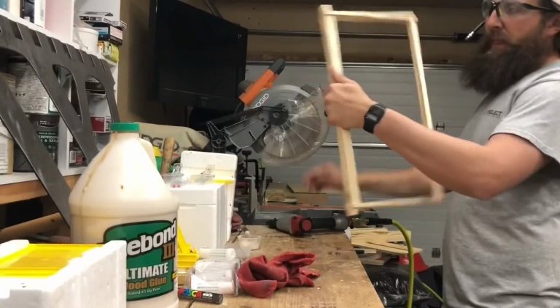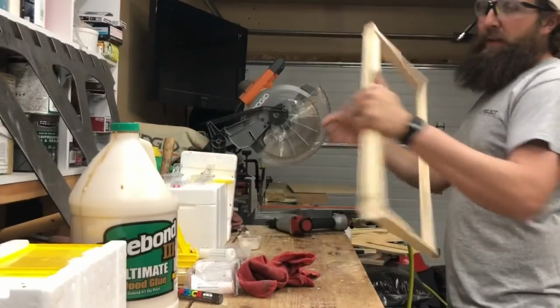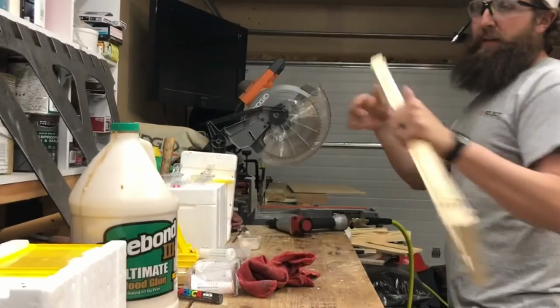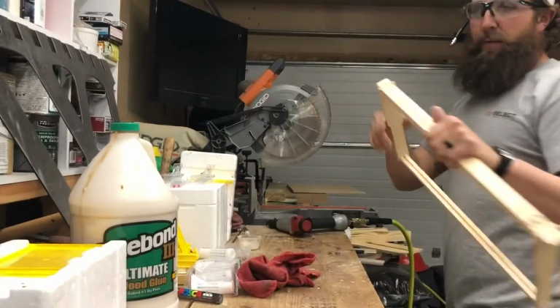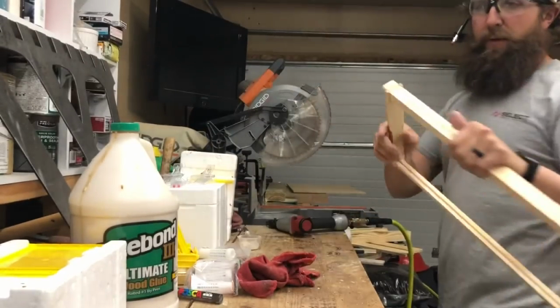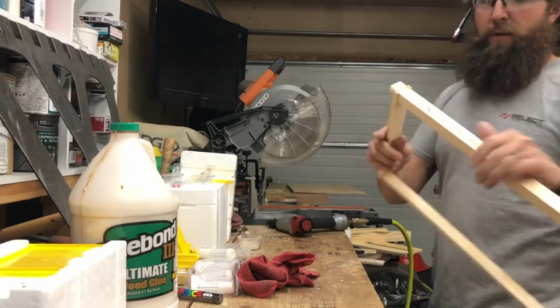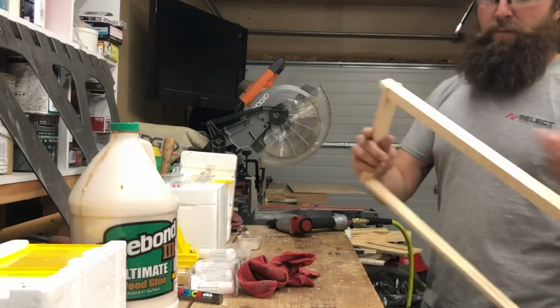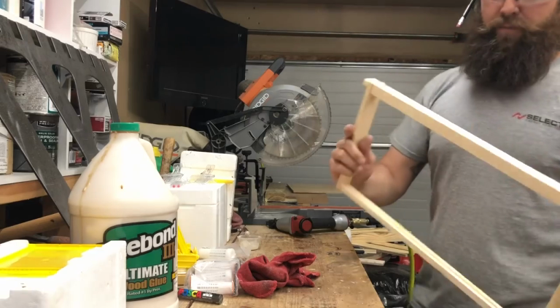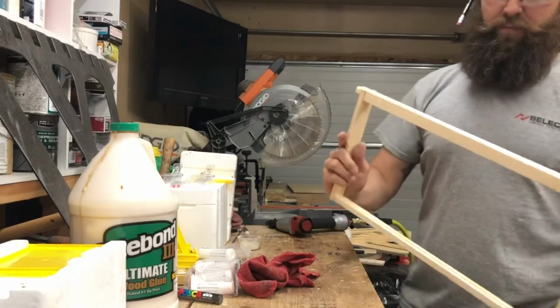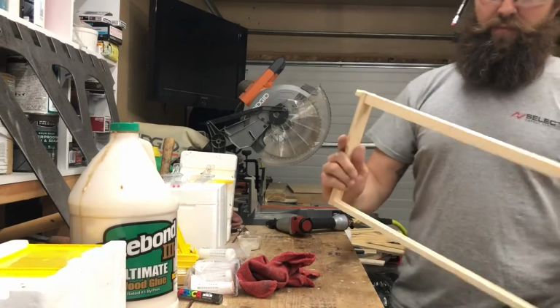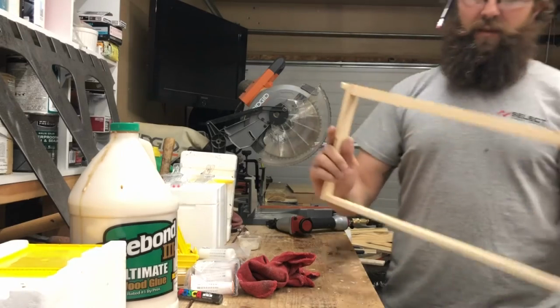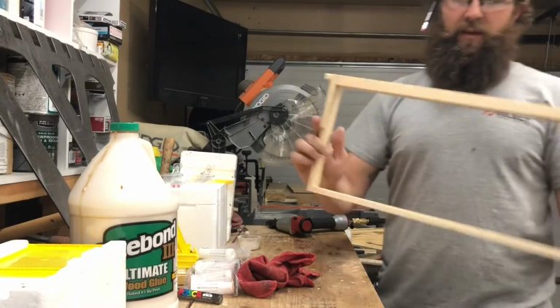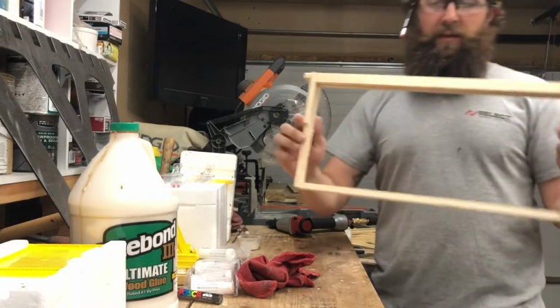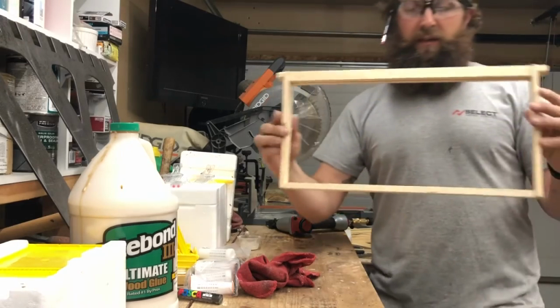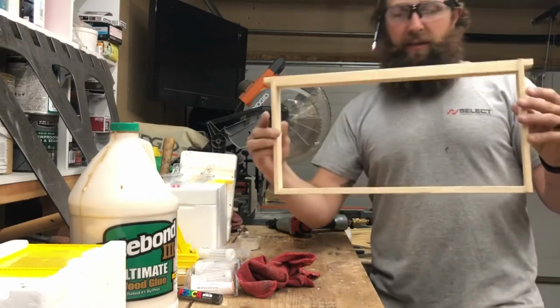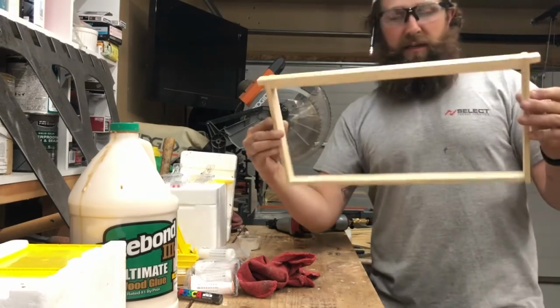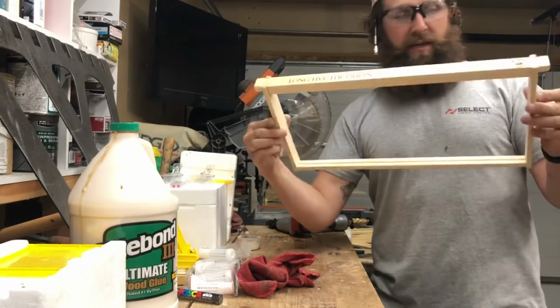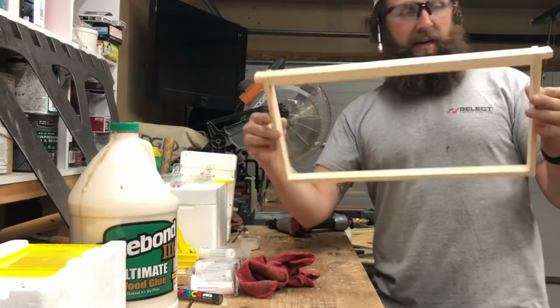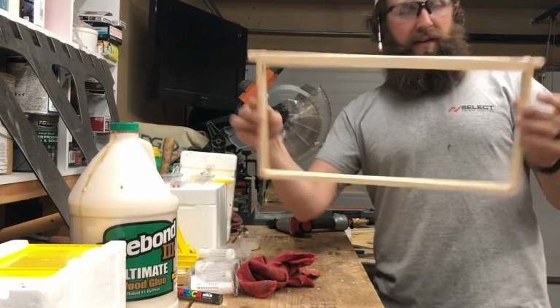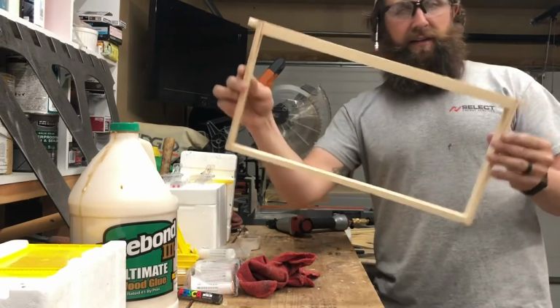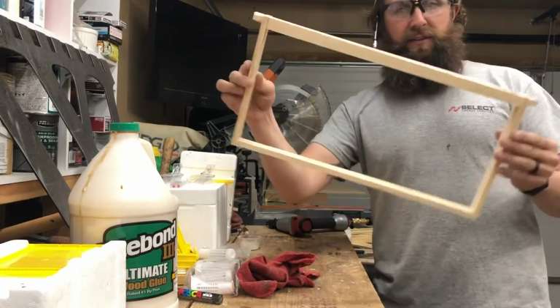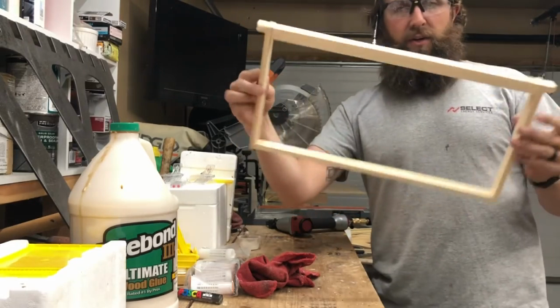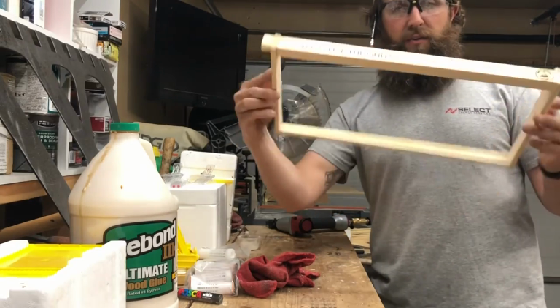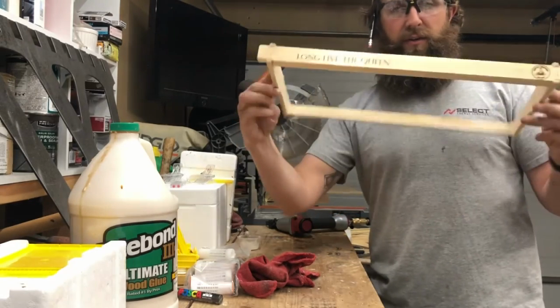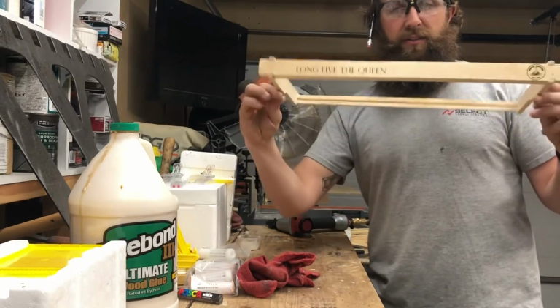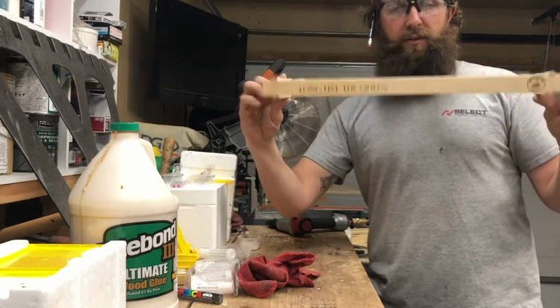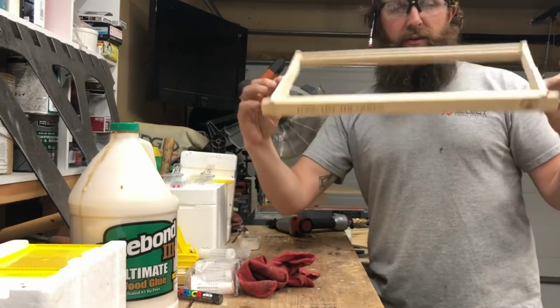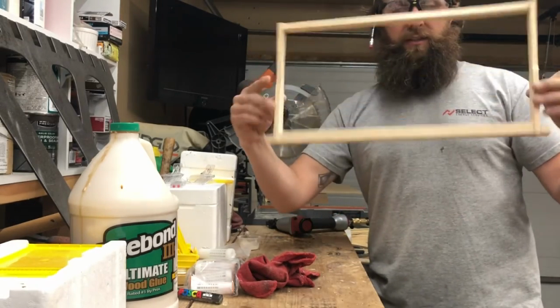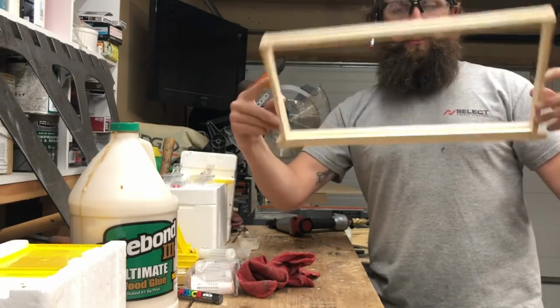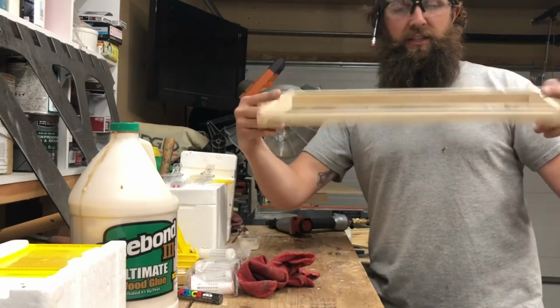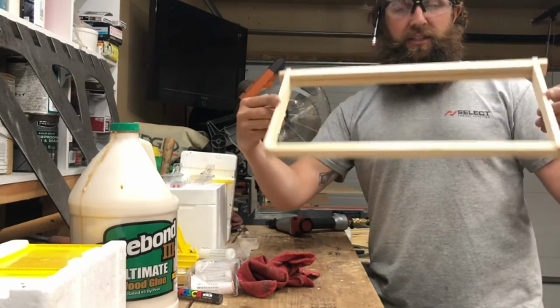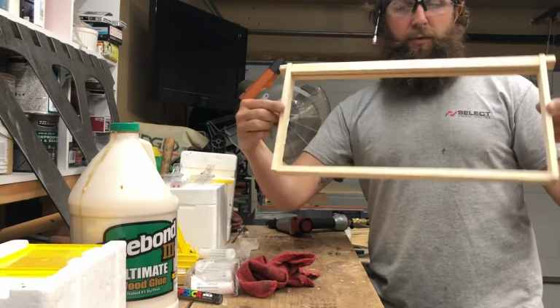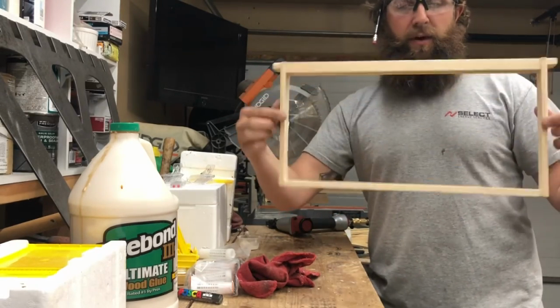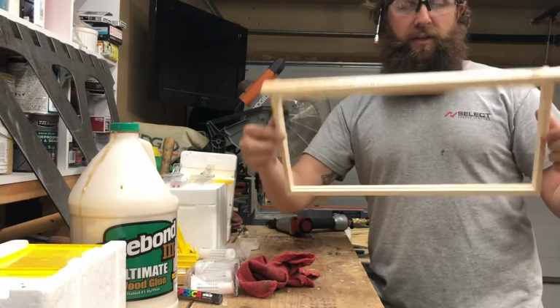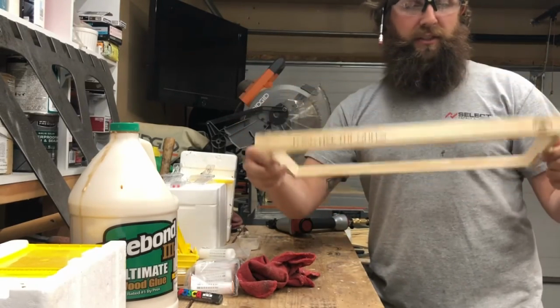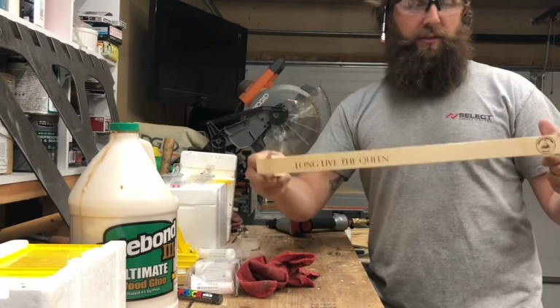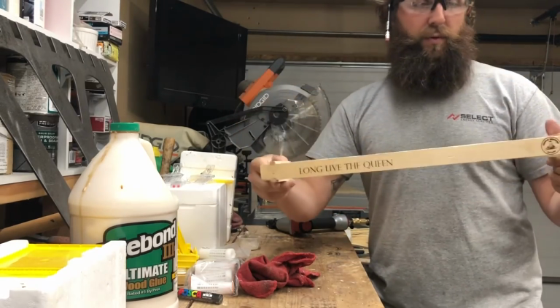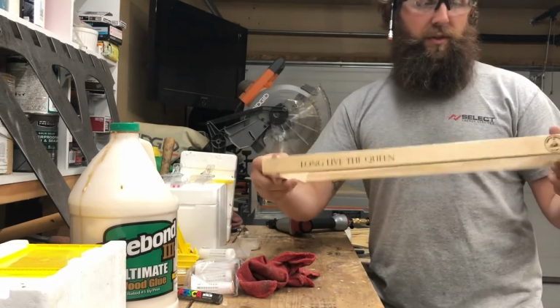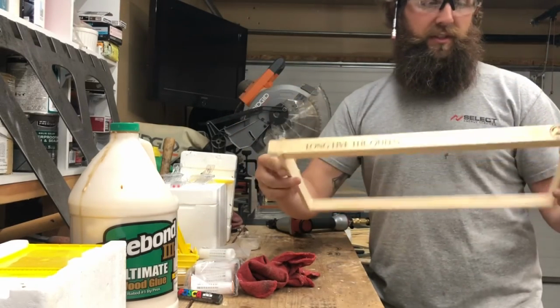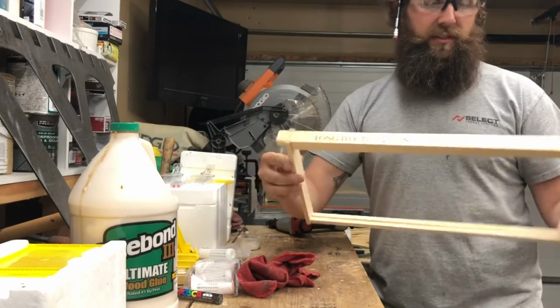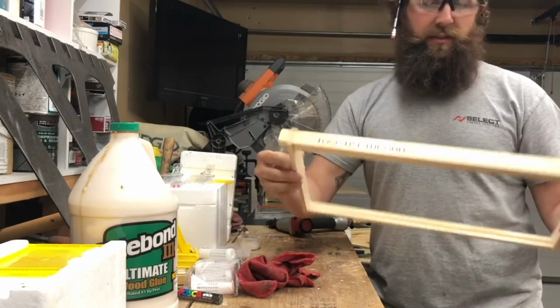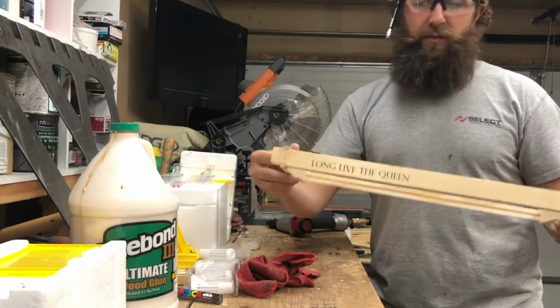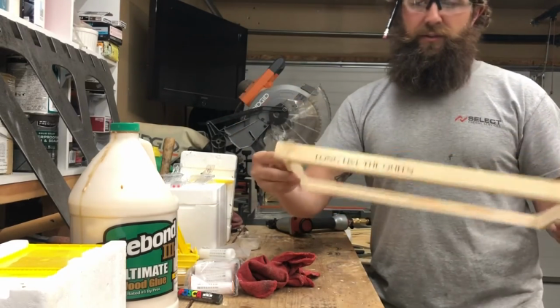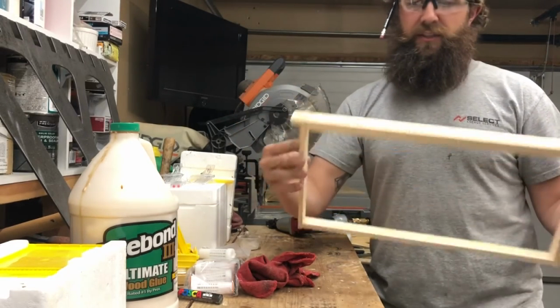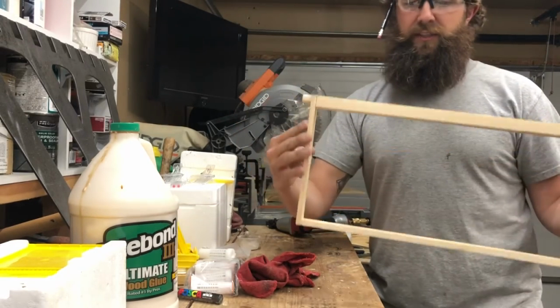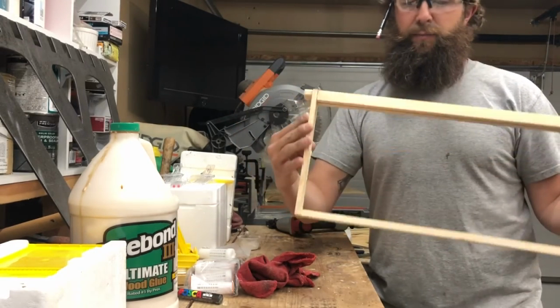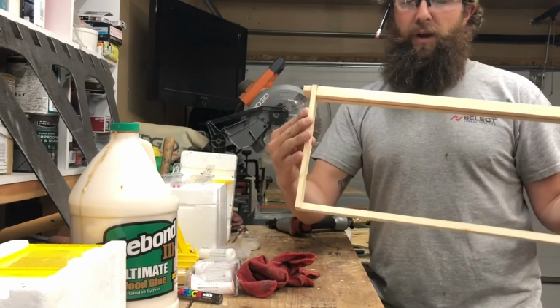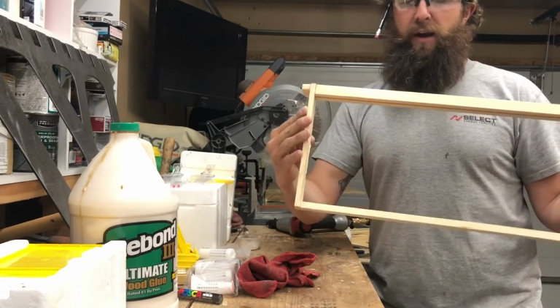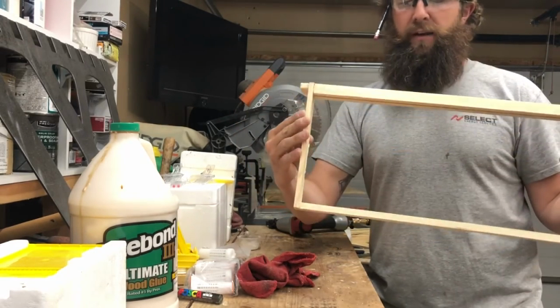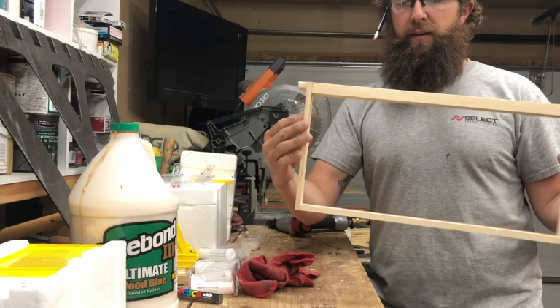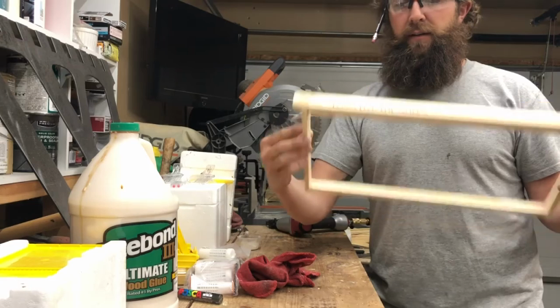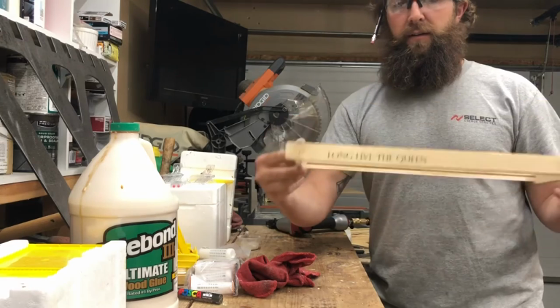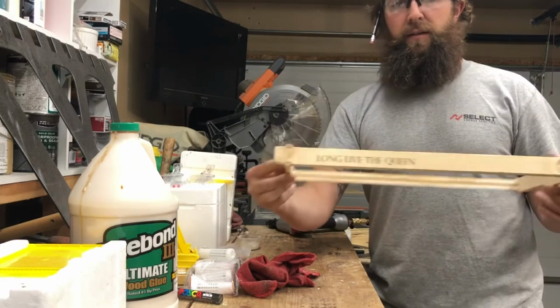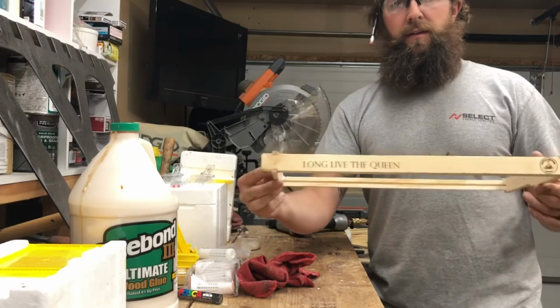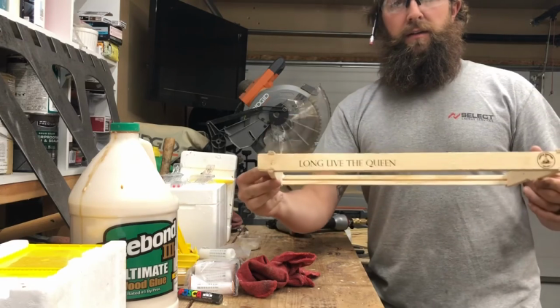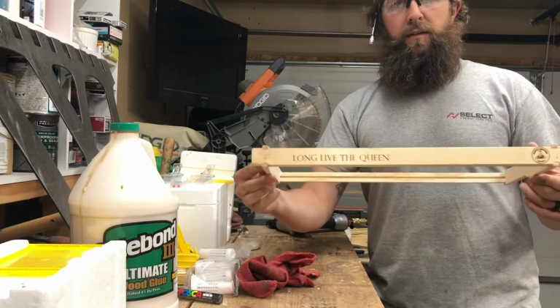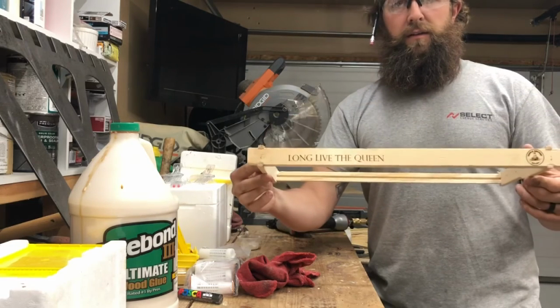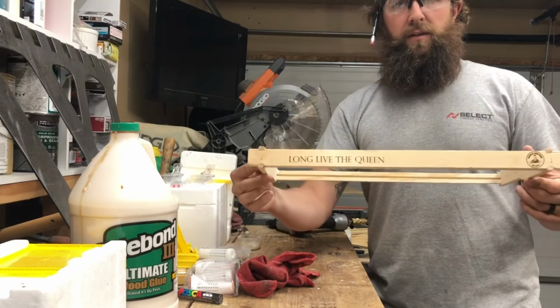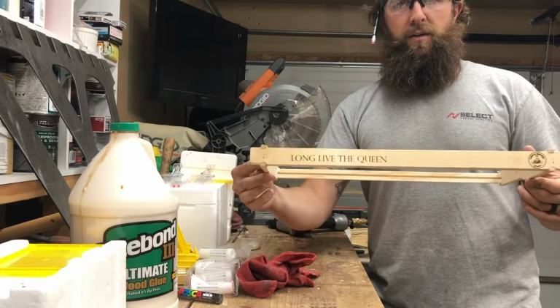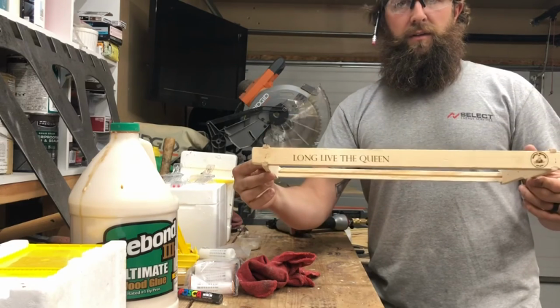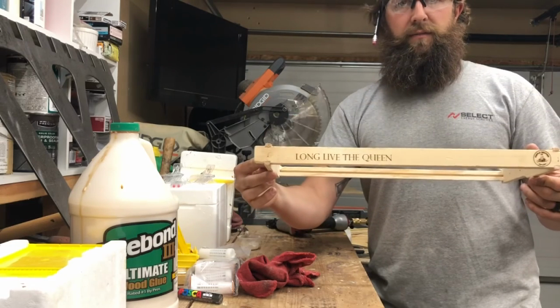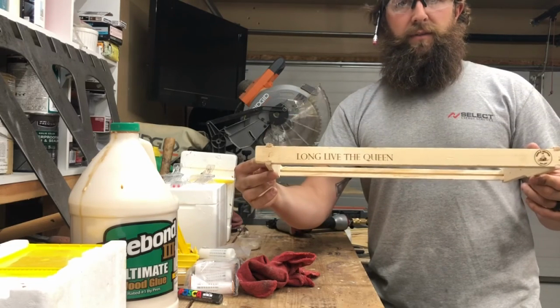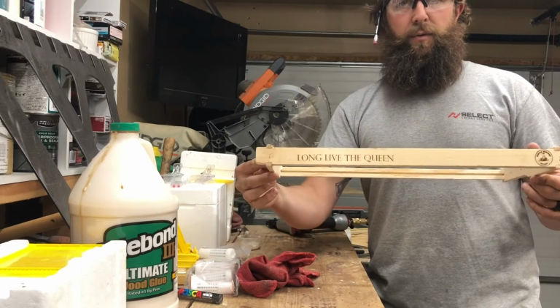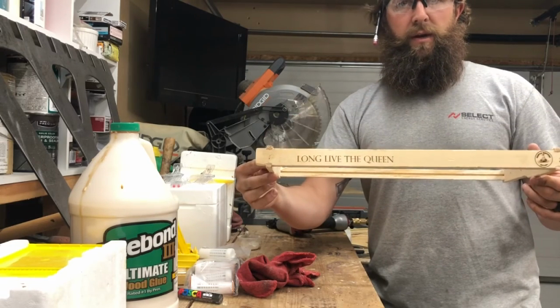There we go — and that's all there is to it. She's square, she's wood, she's glued, and she's breaded. Long live the queen.